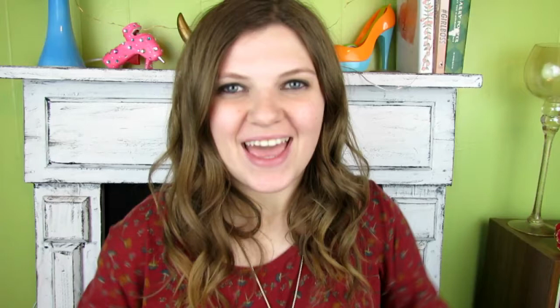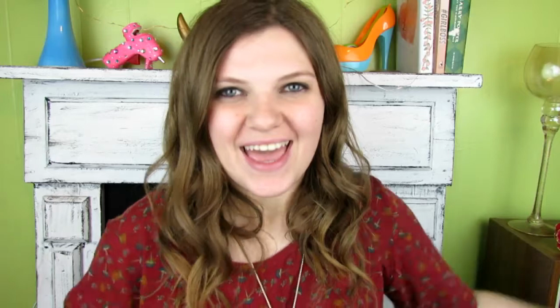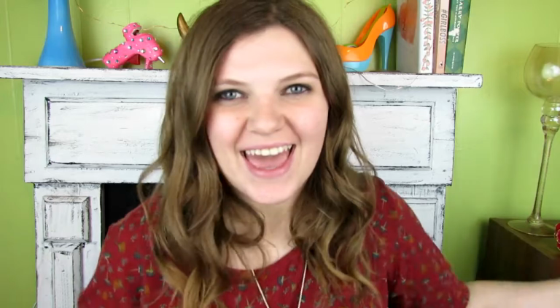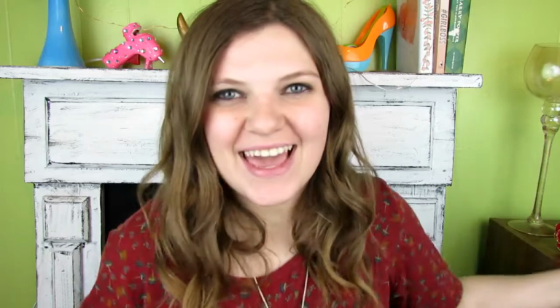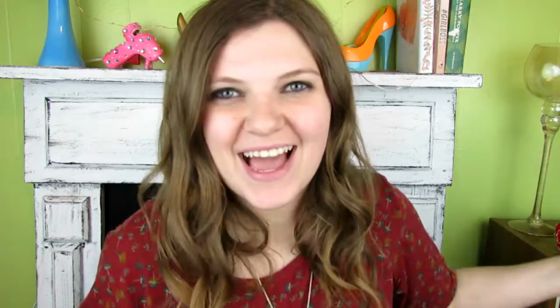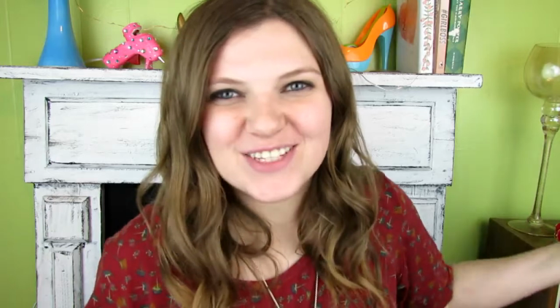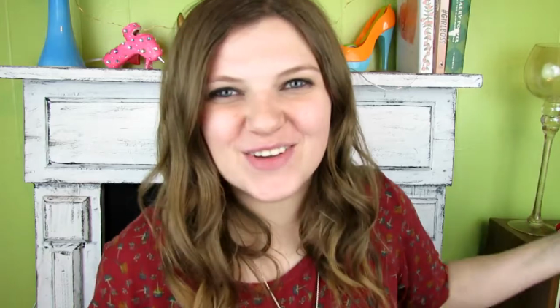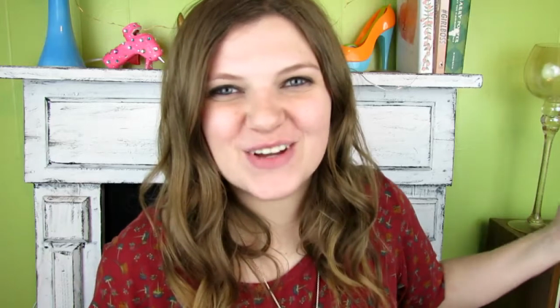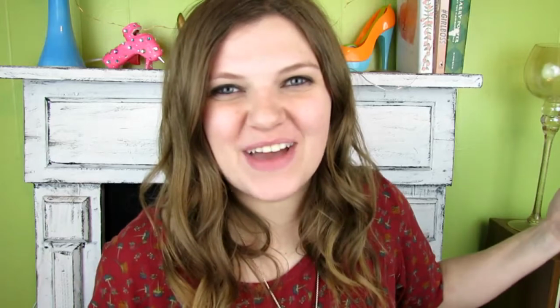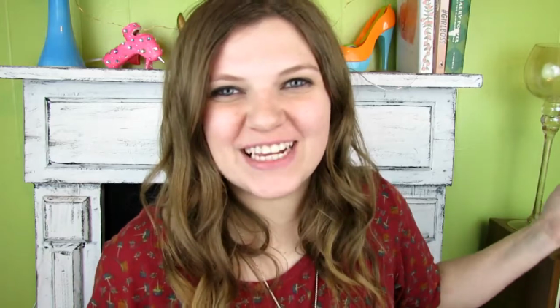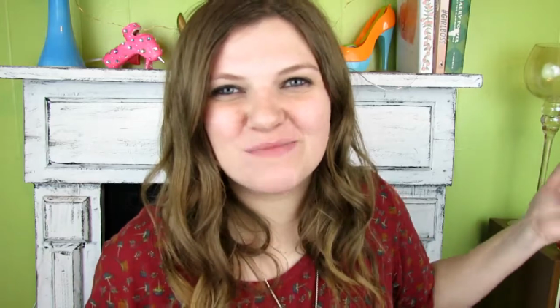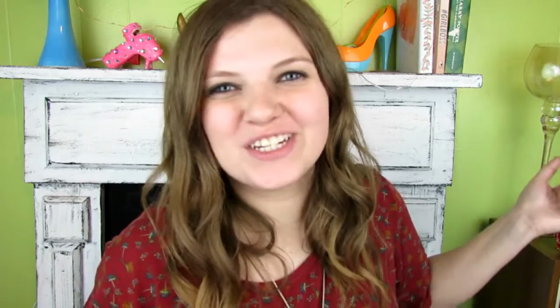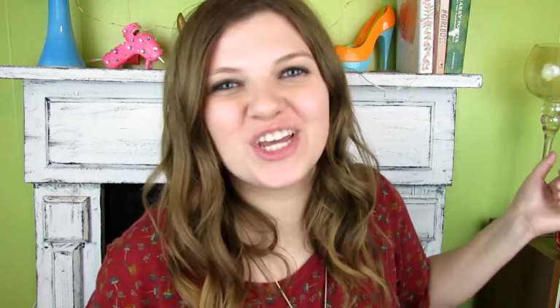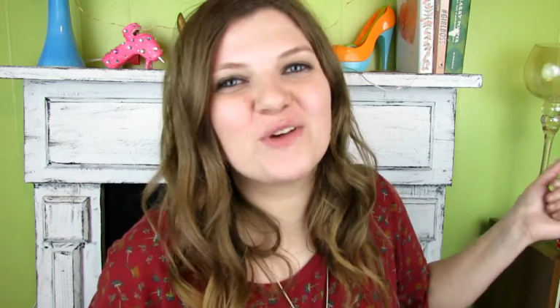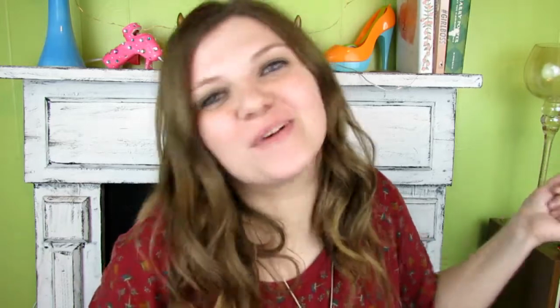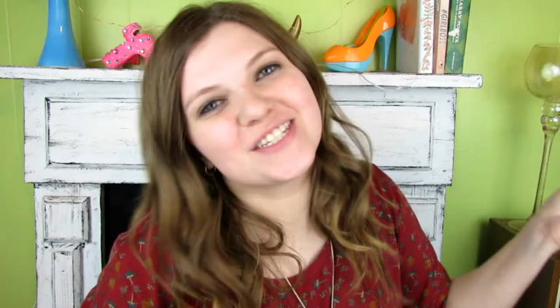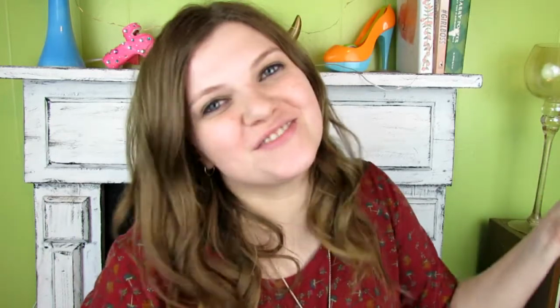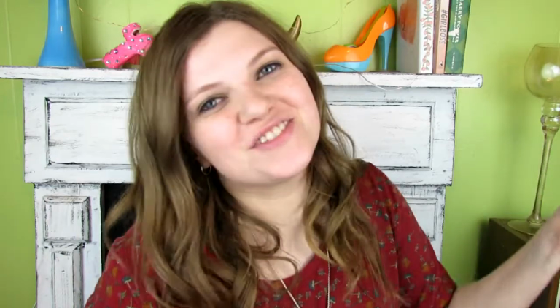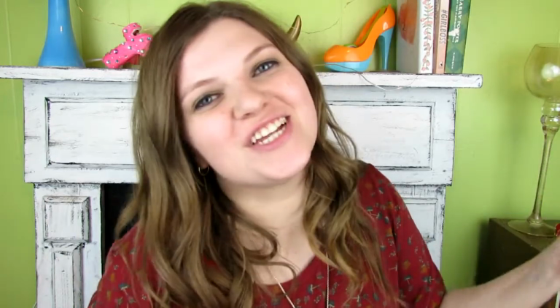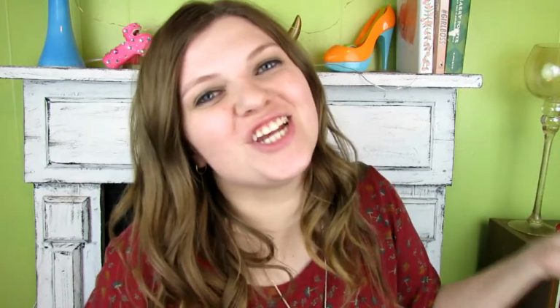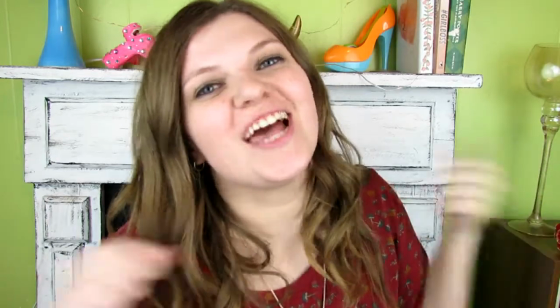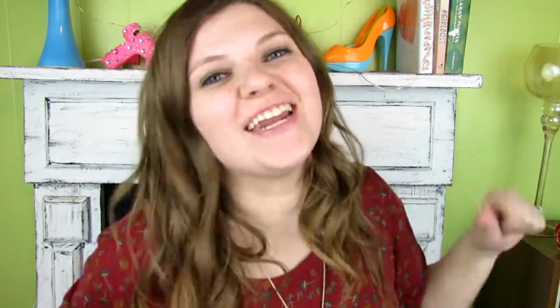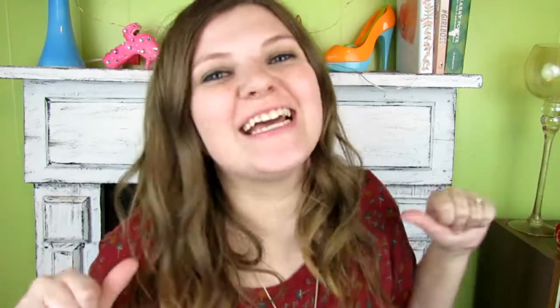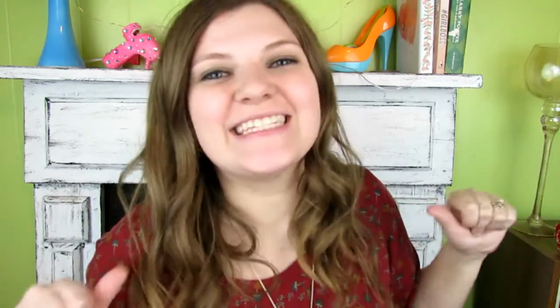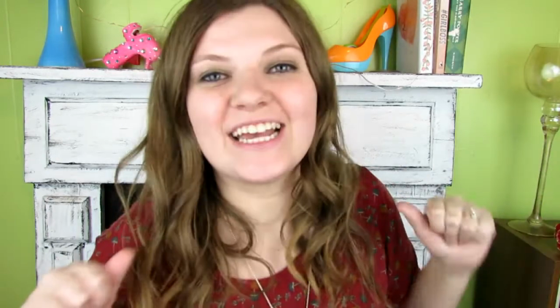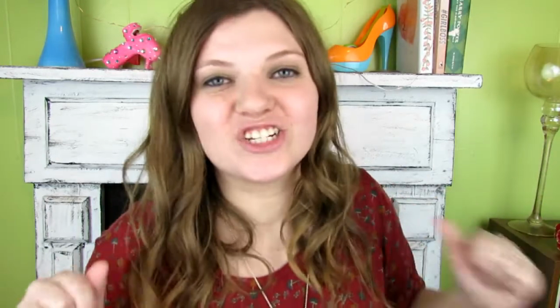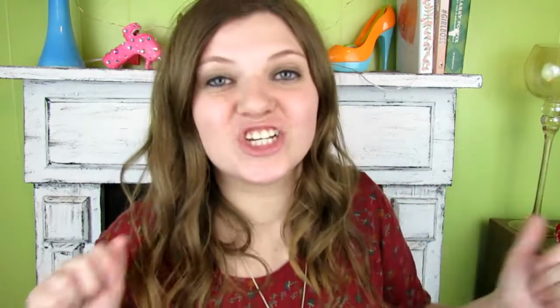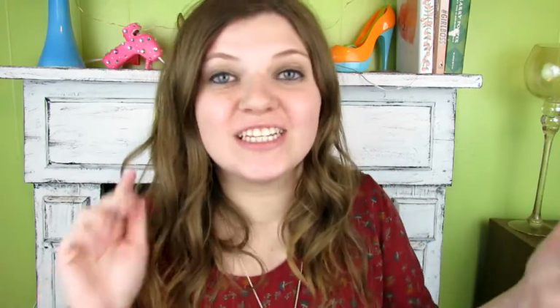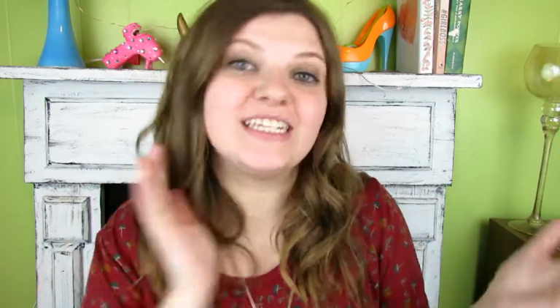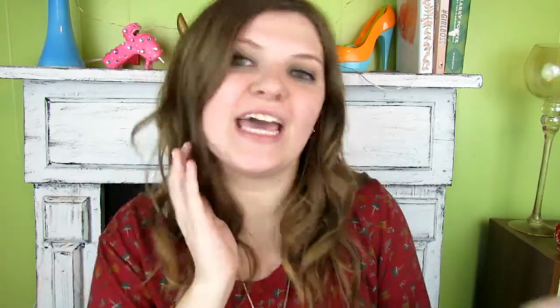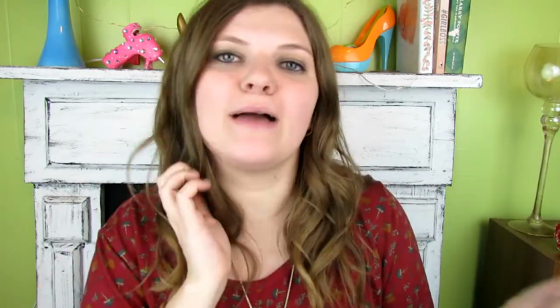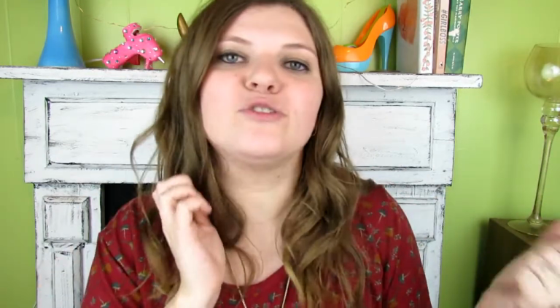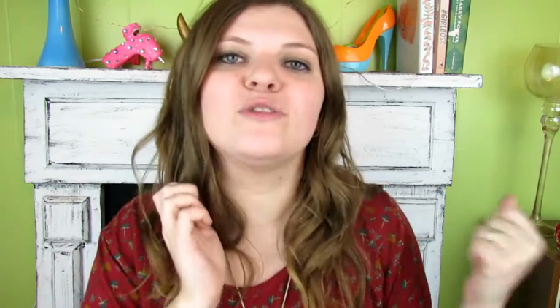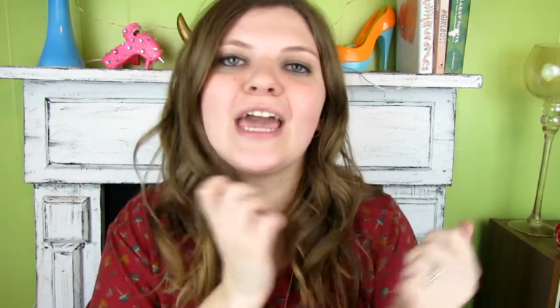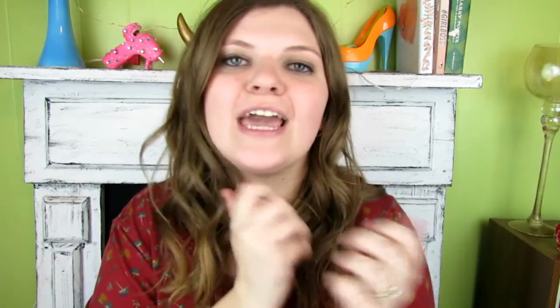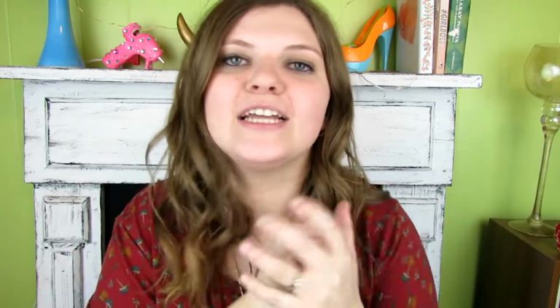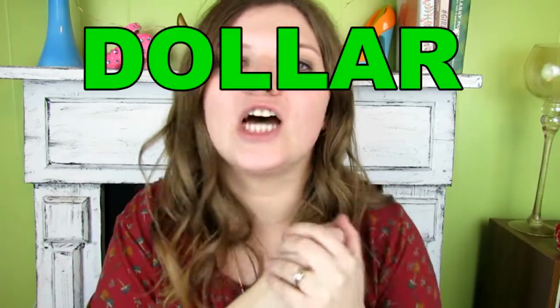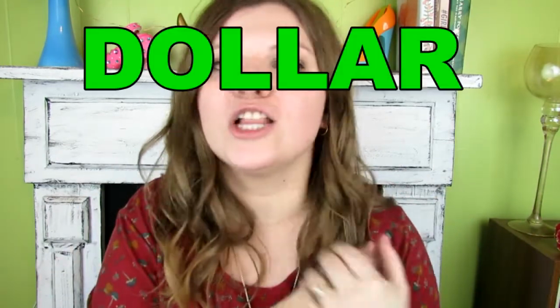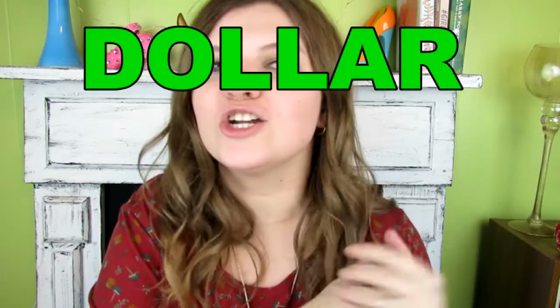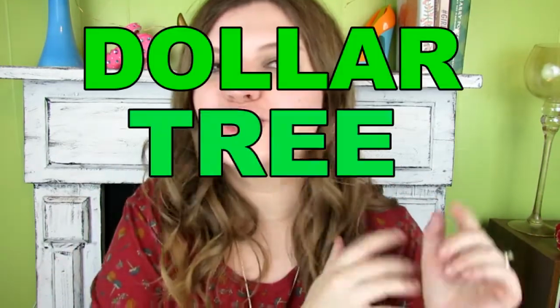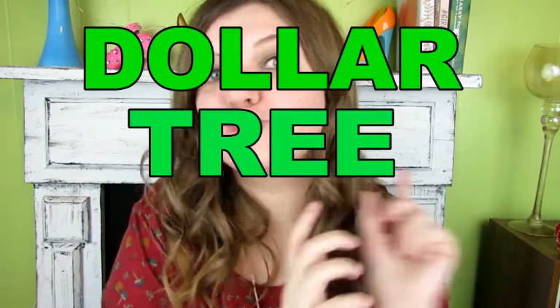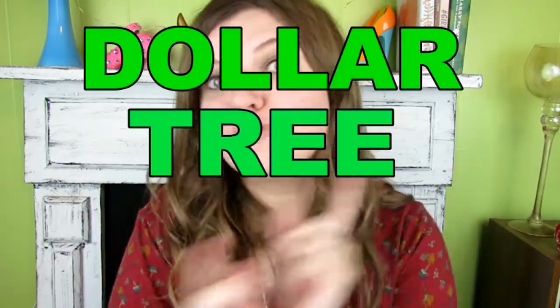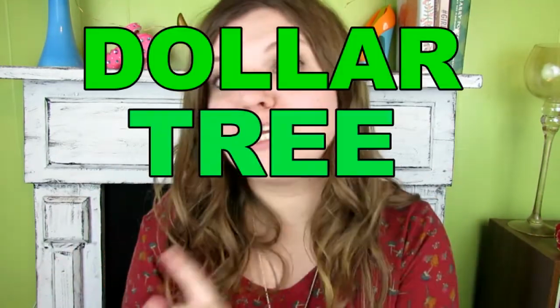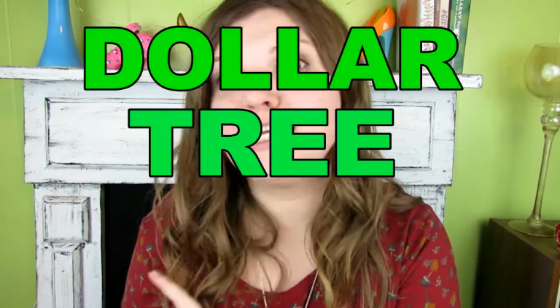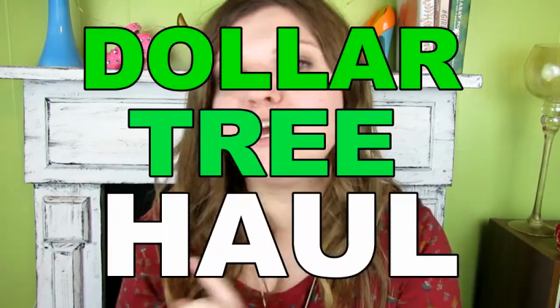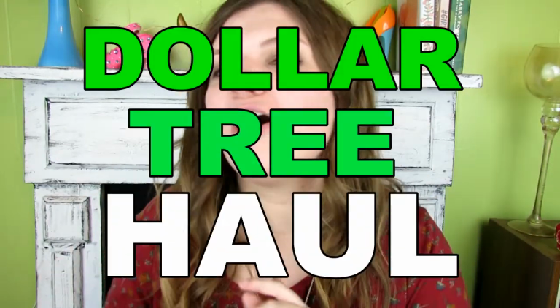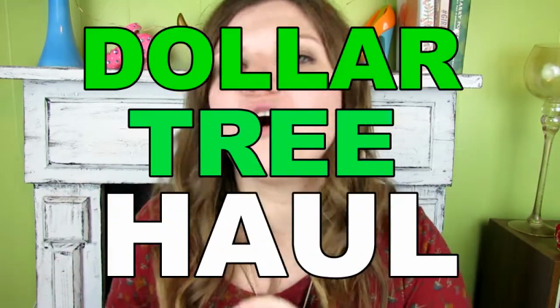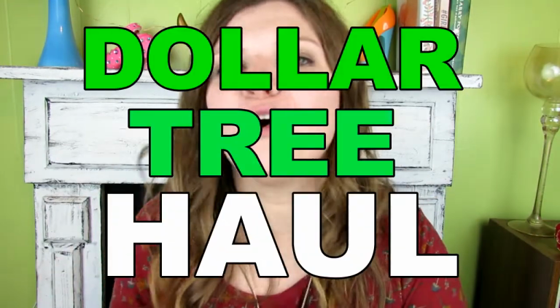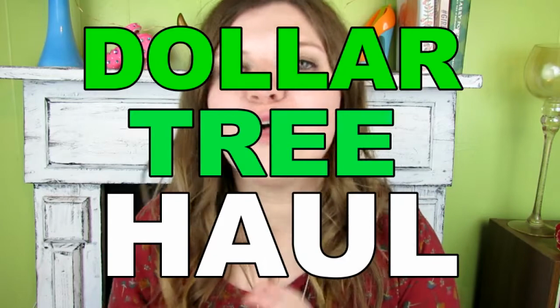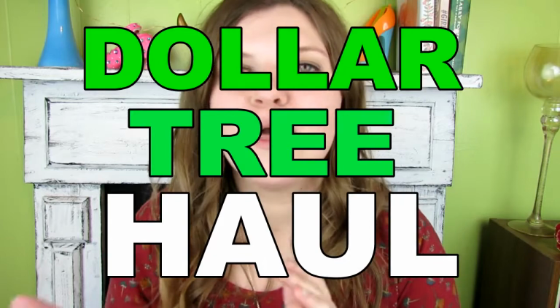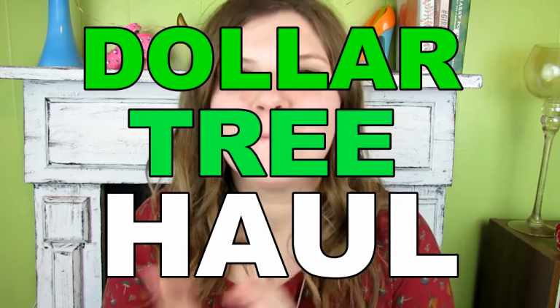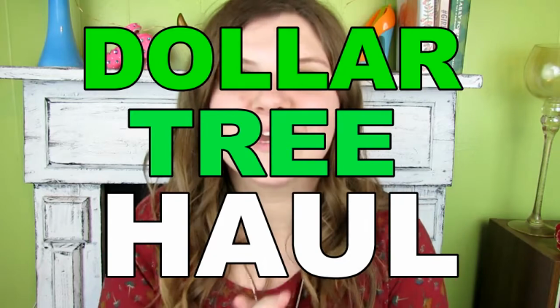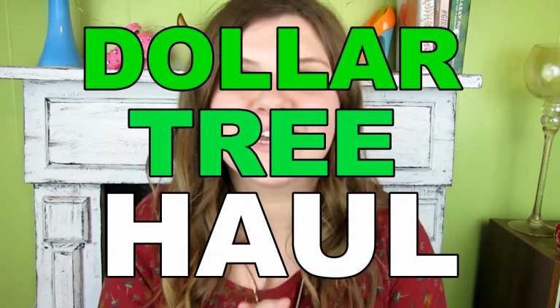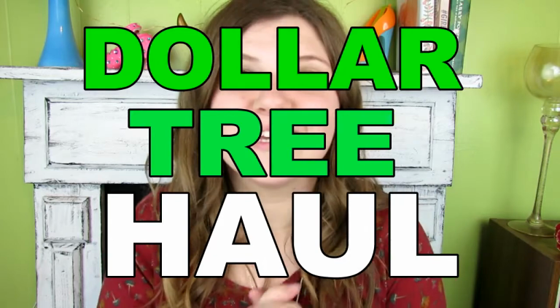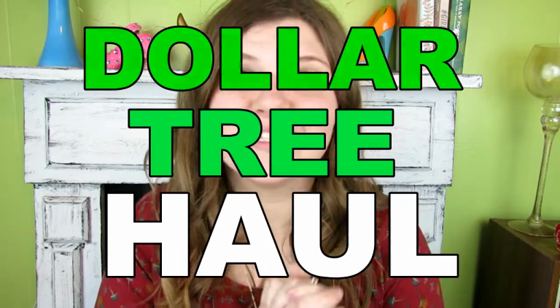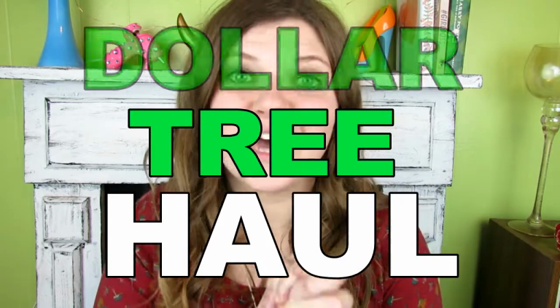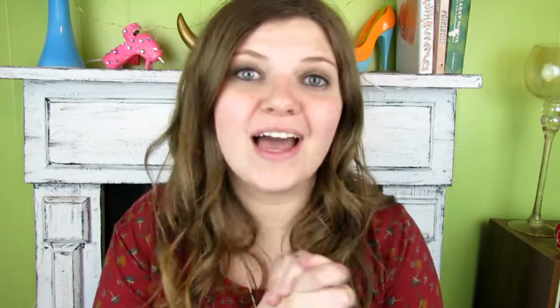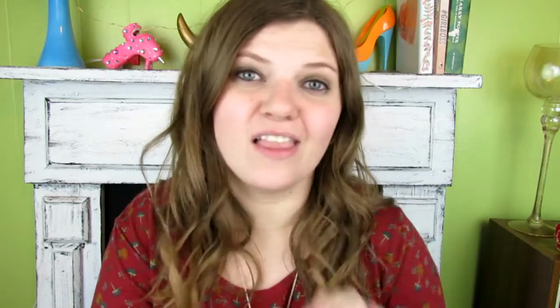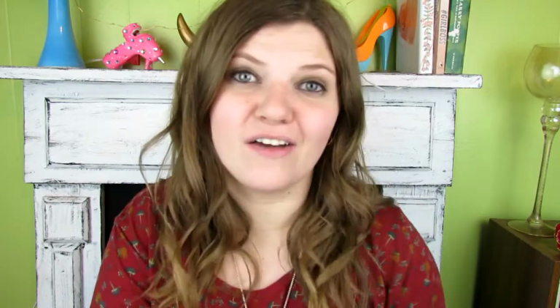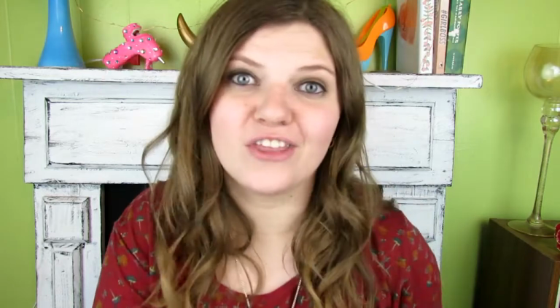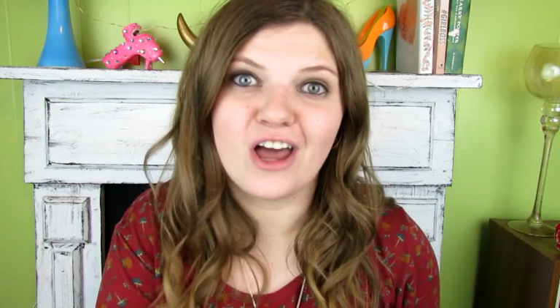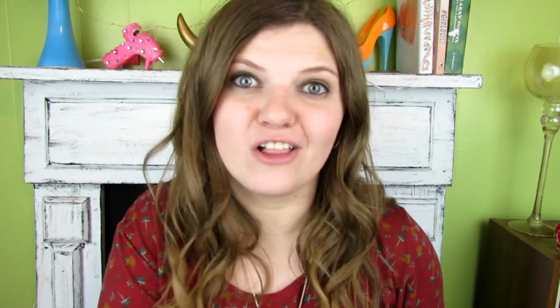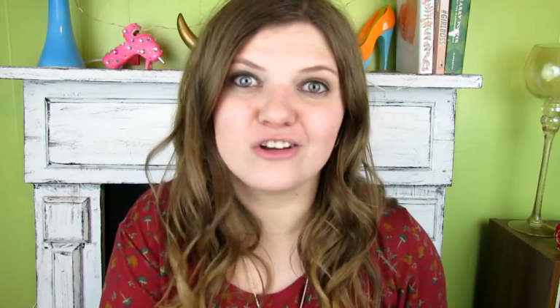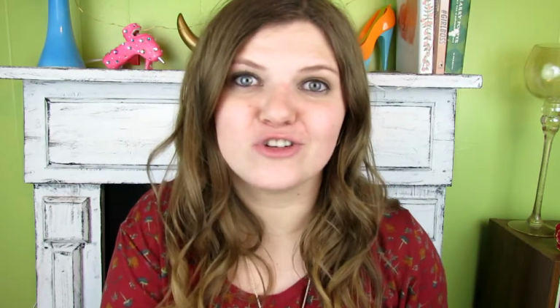Hey guys, welcome back to my channel, Bursts of Sunshine. It's Ashley. Today I'm doing a Dollar Tree haul because I love the Dollar Tree.